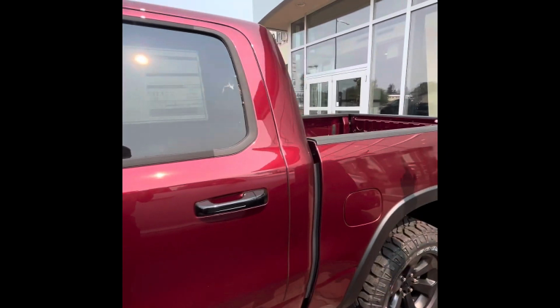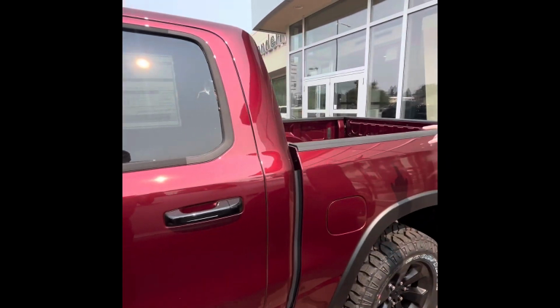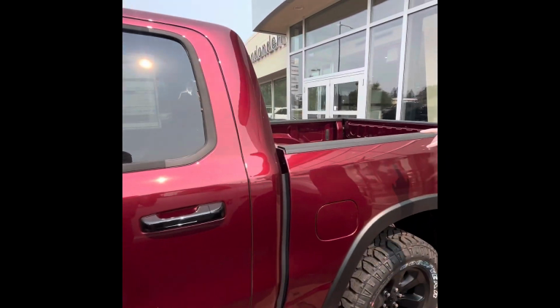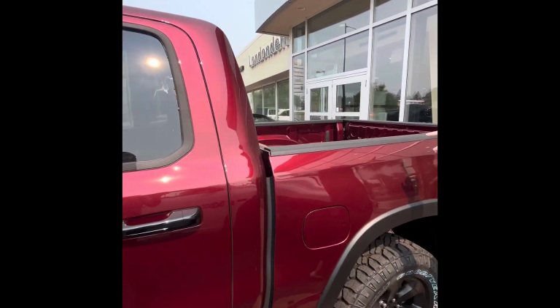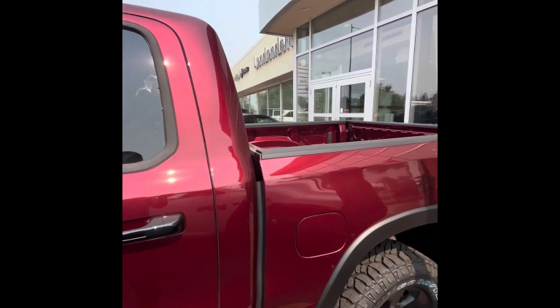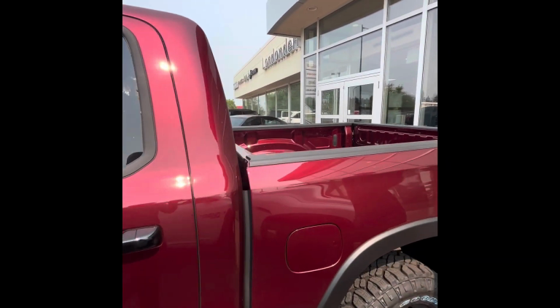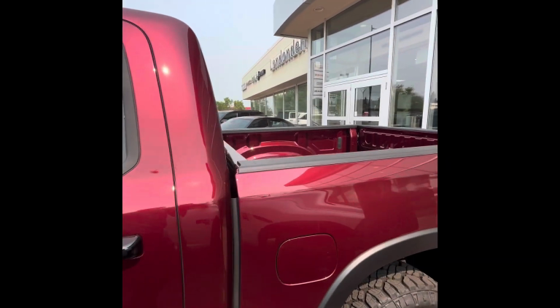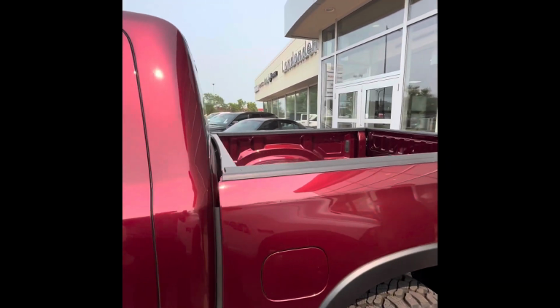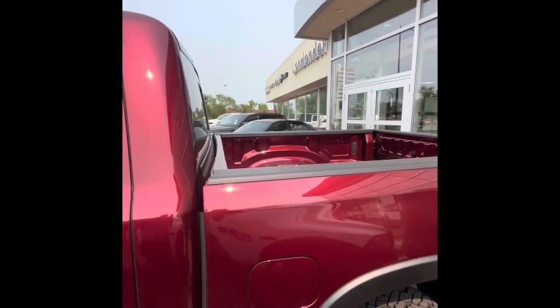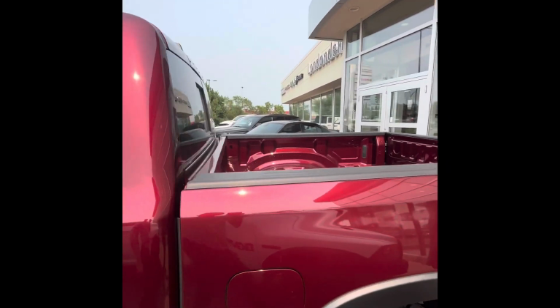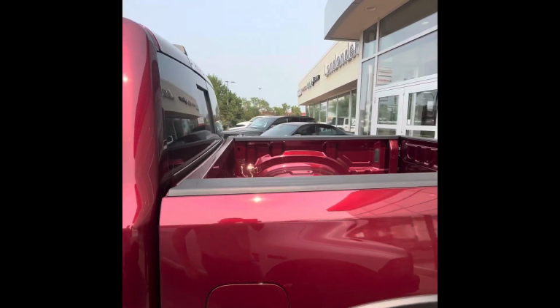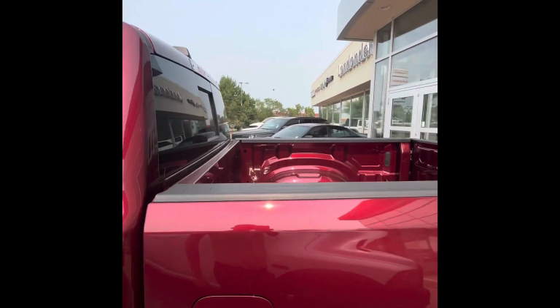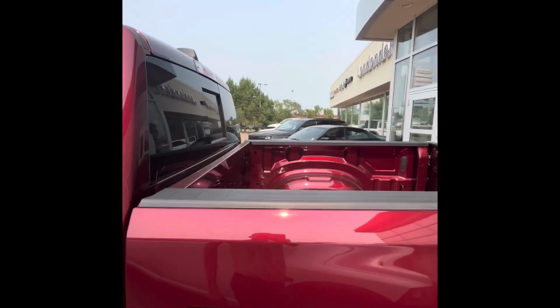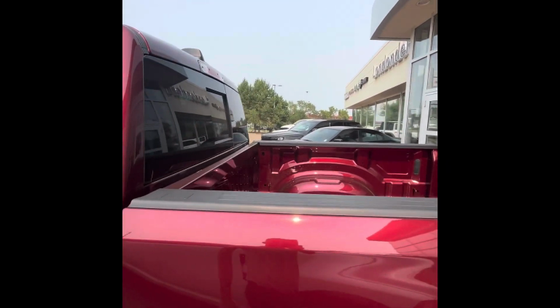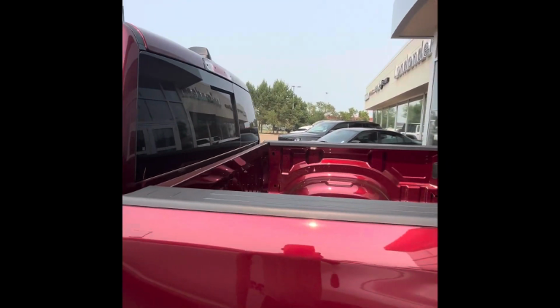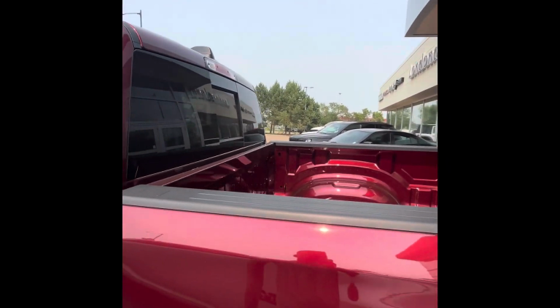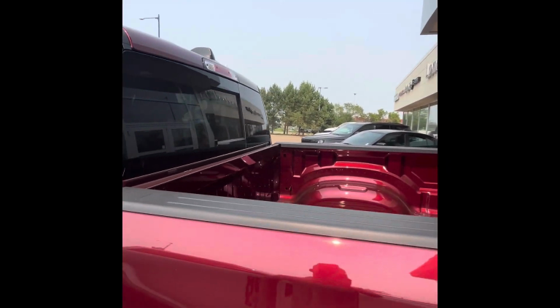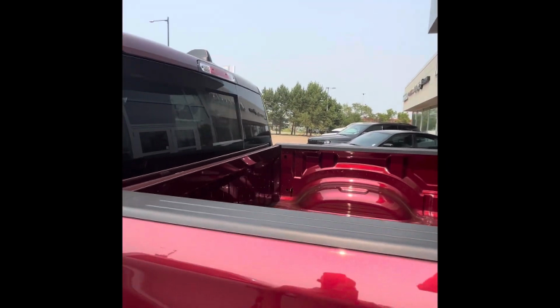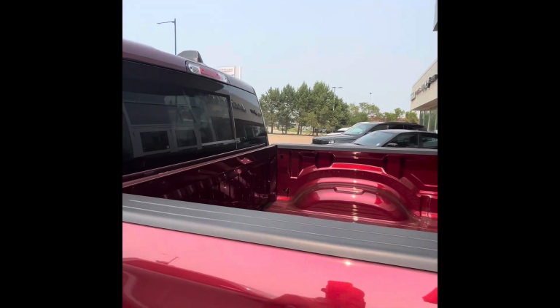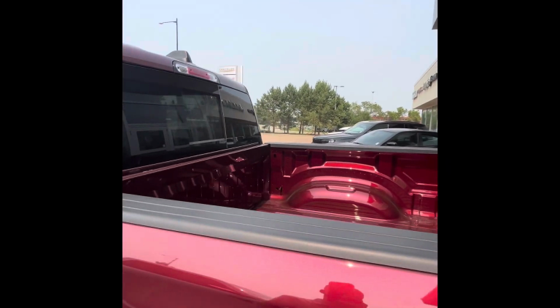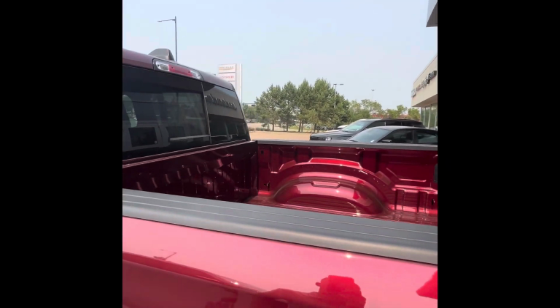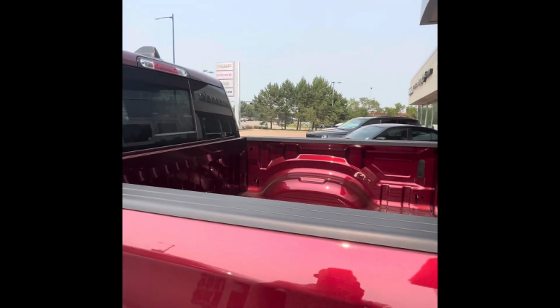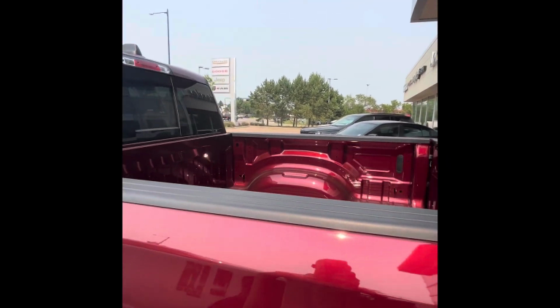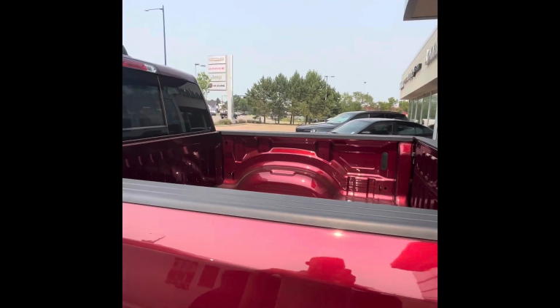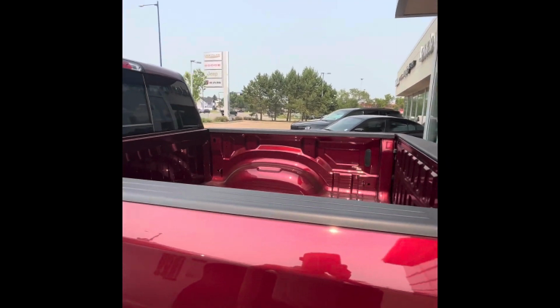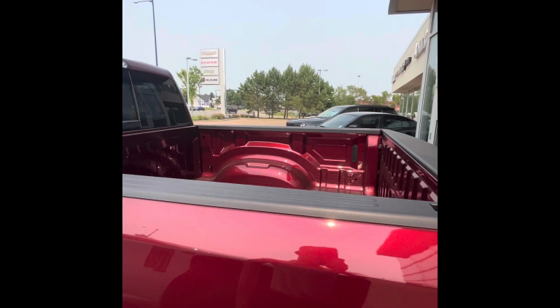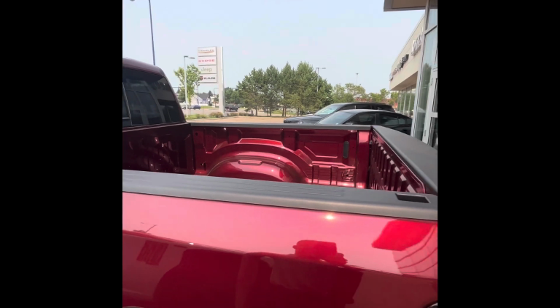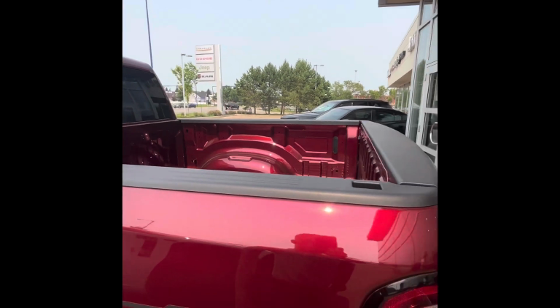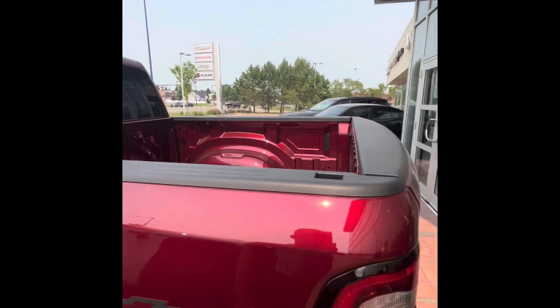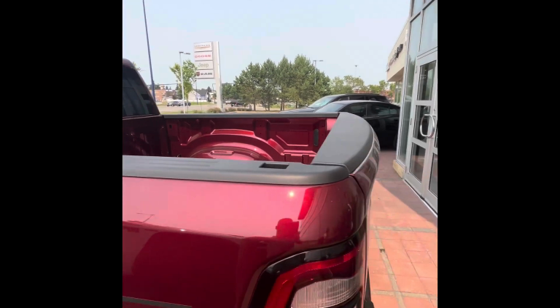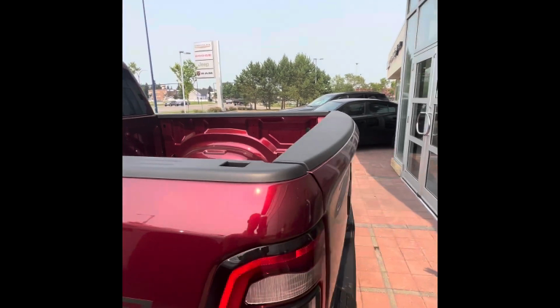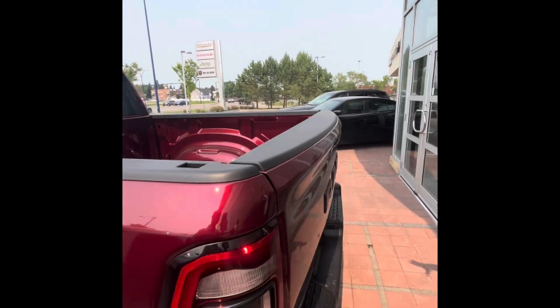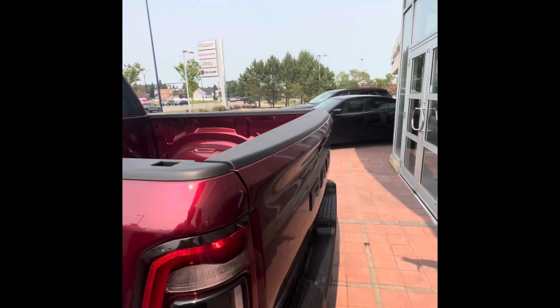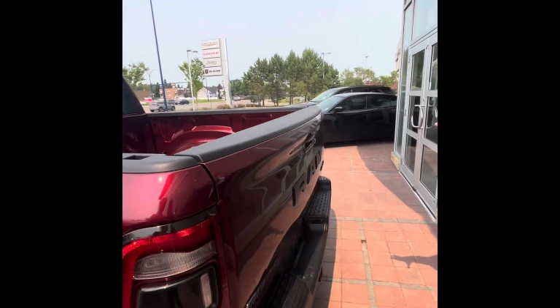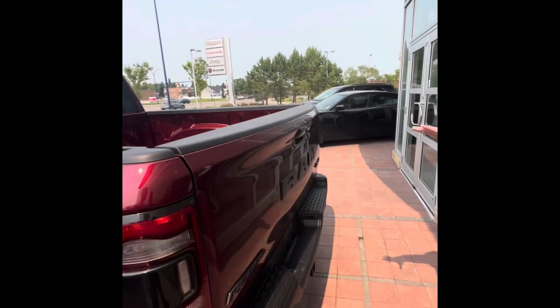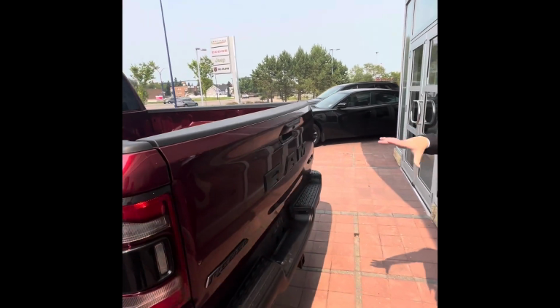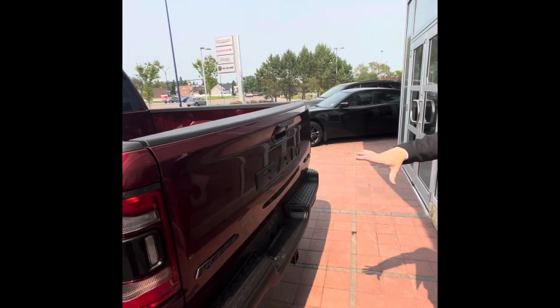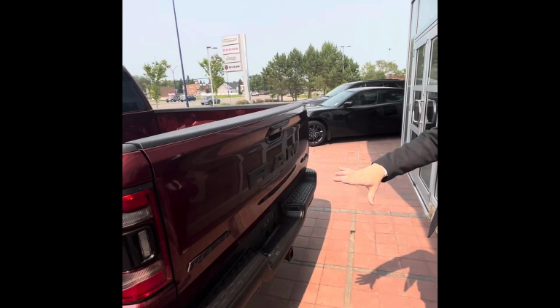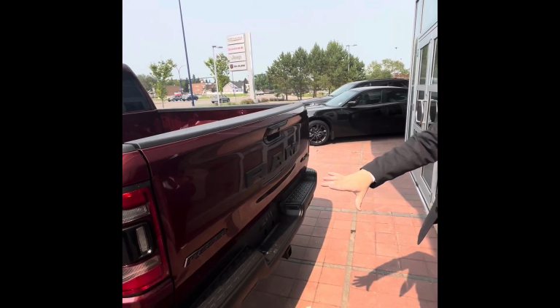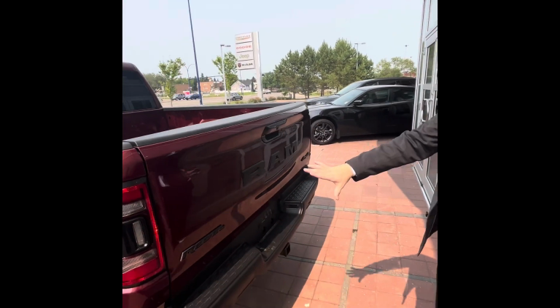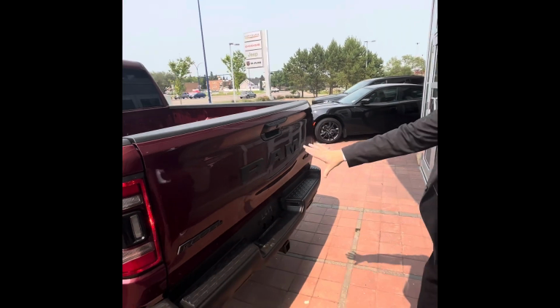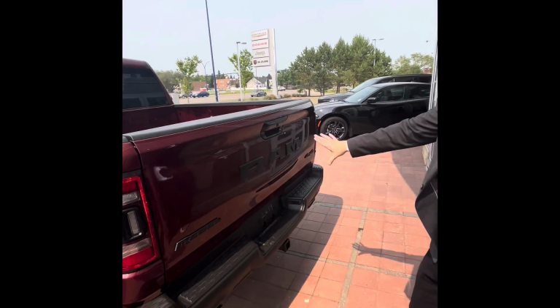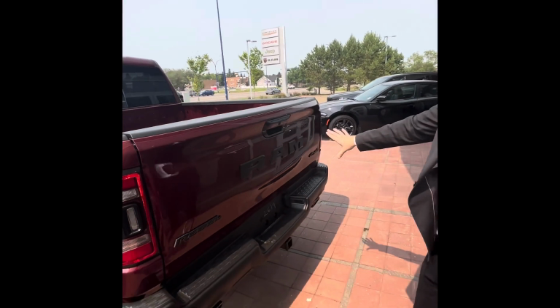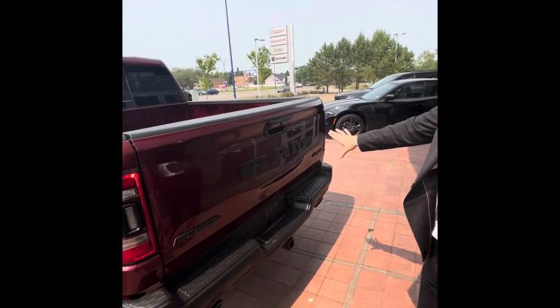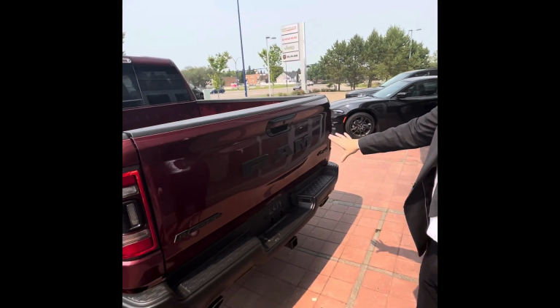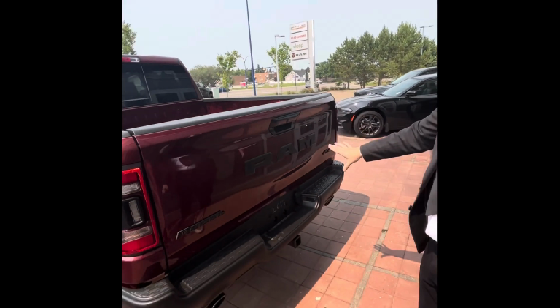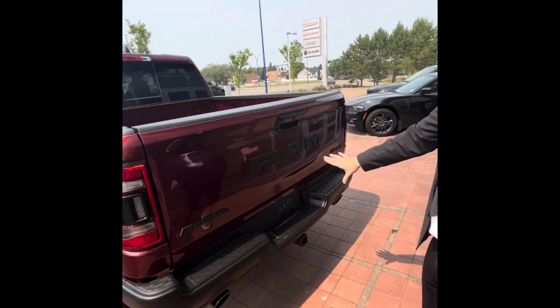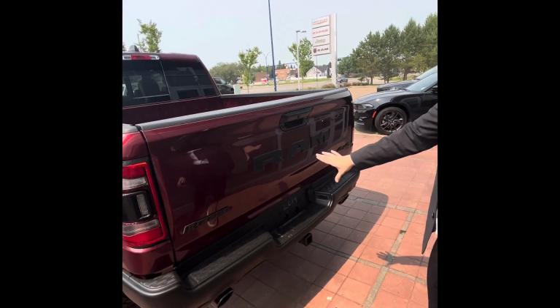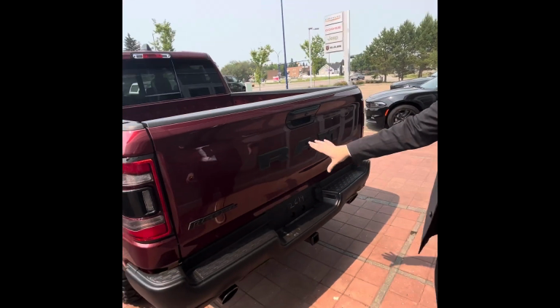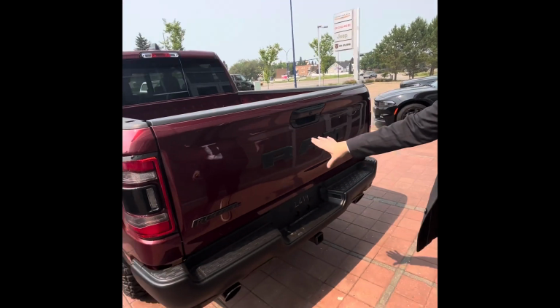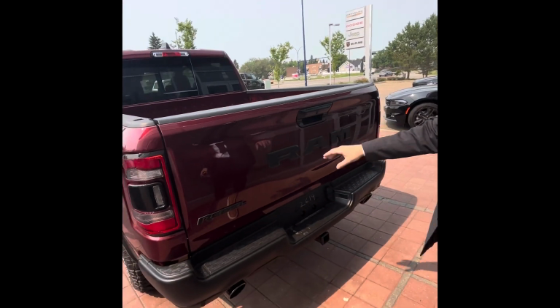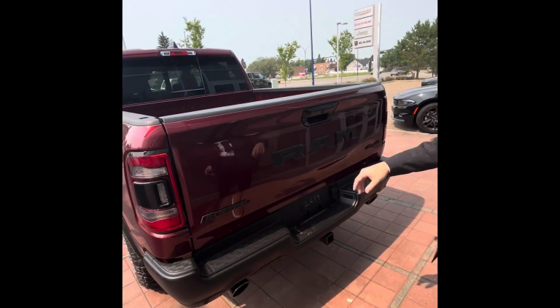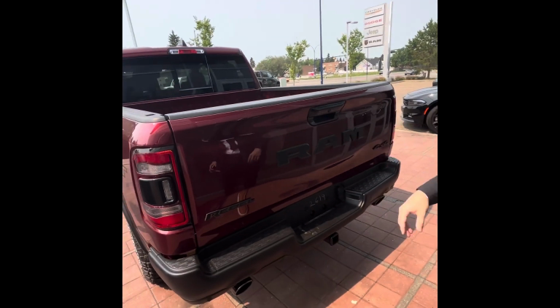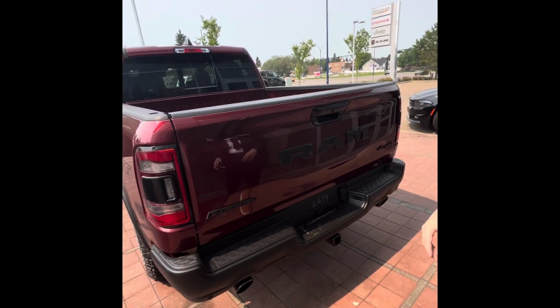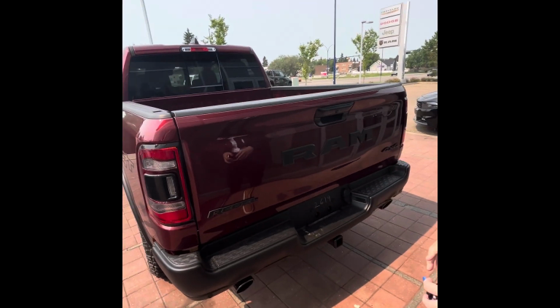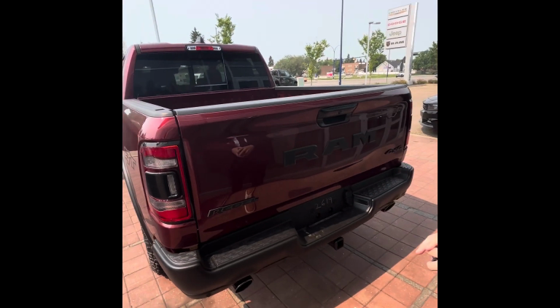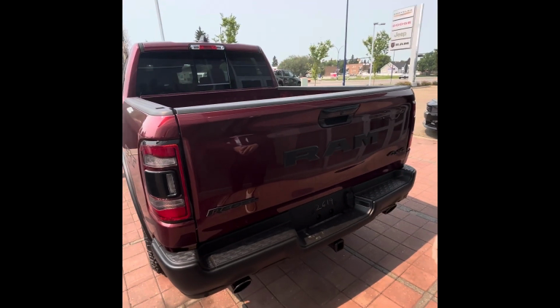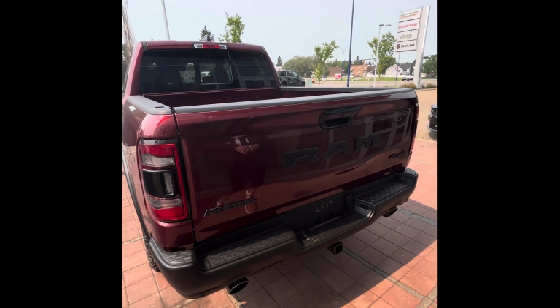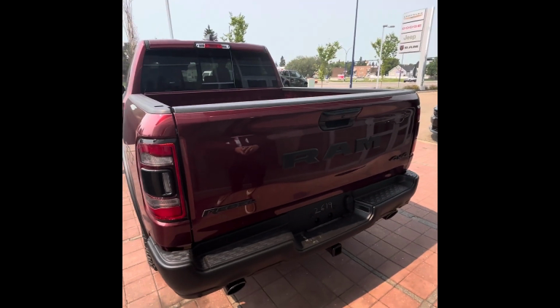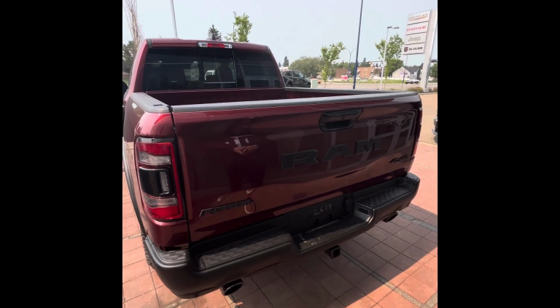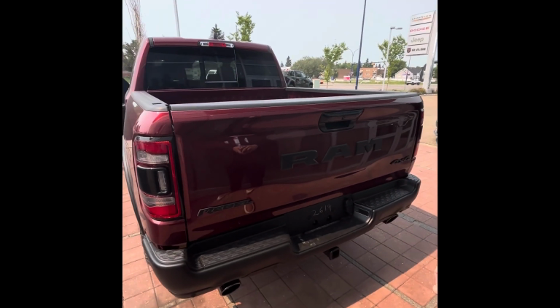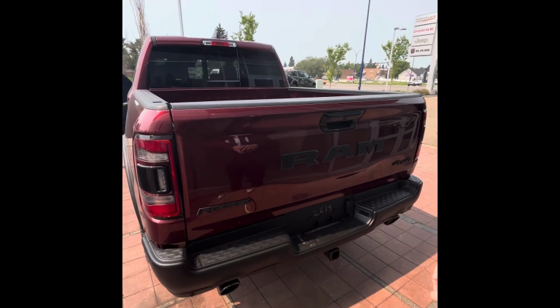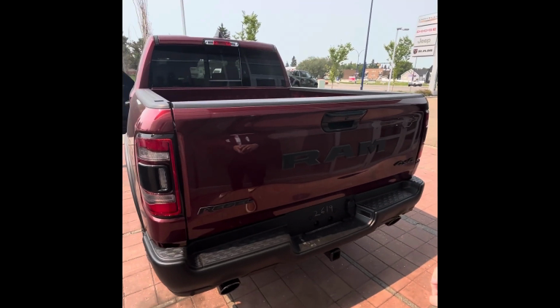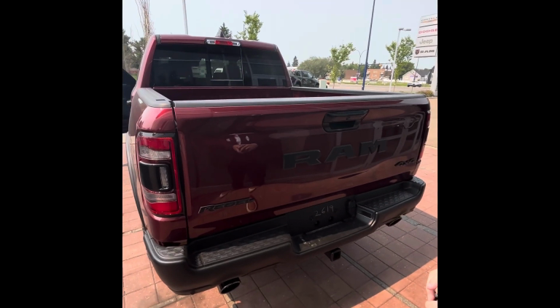5-foot-7 box, and because this is the Night Edition you get all the blacked-out badges, ram on the back, and dual exhaust tips.